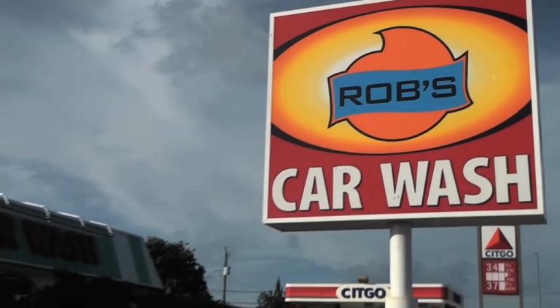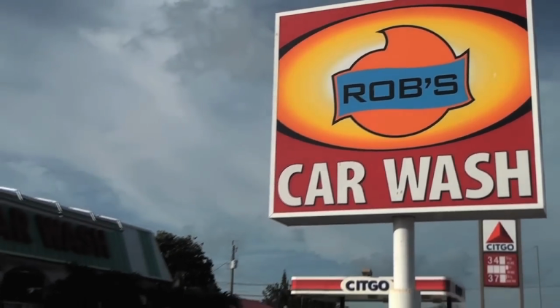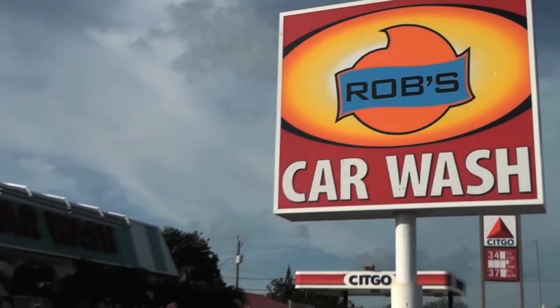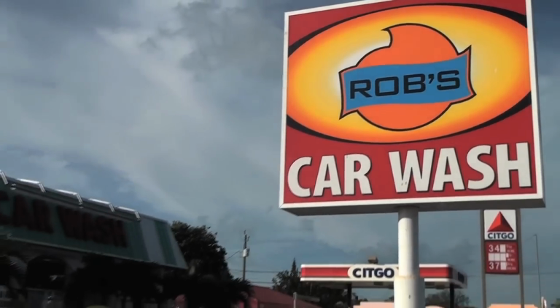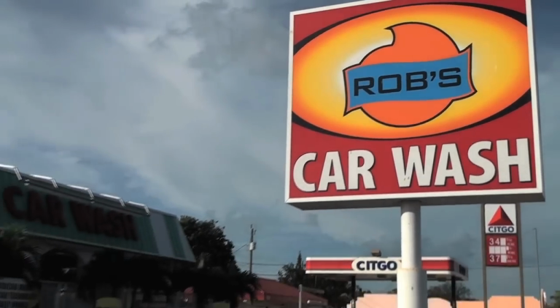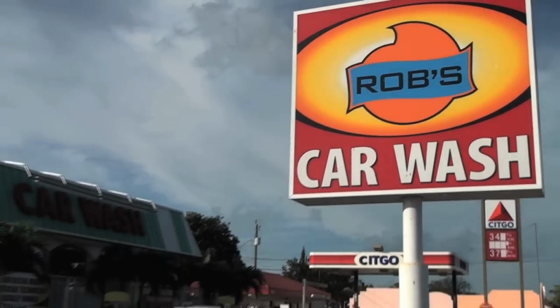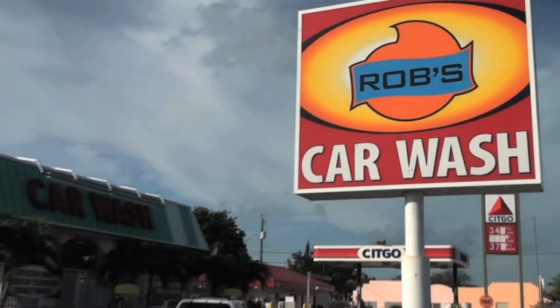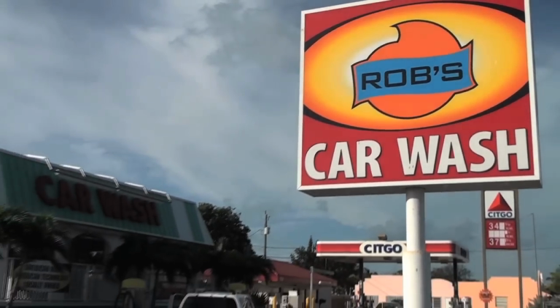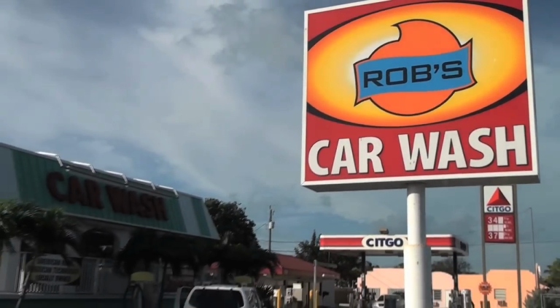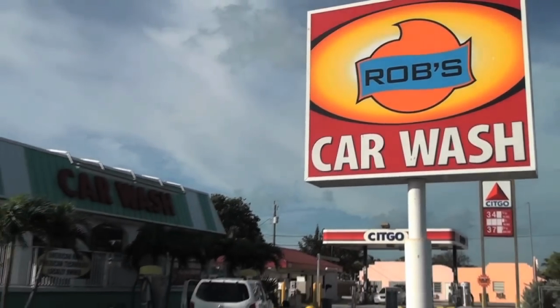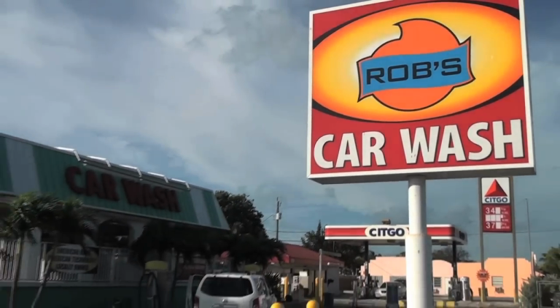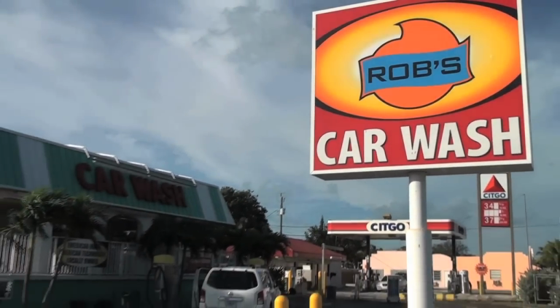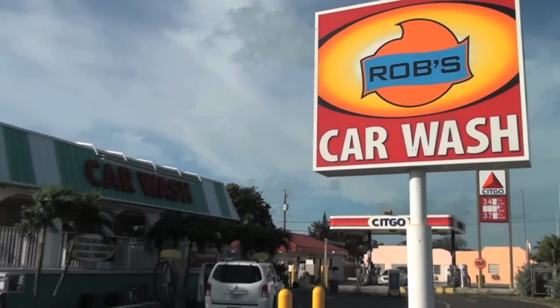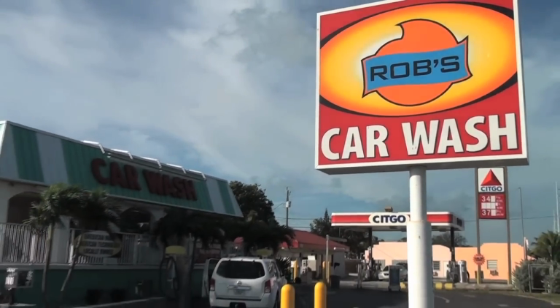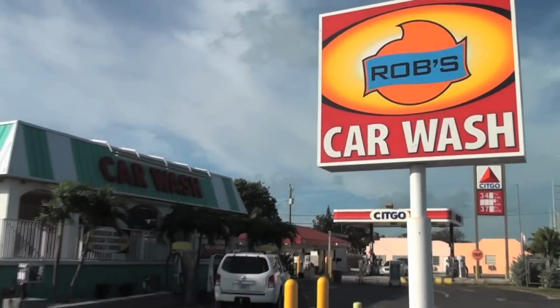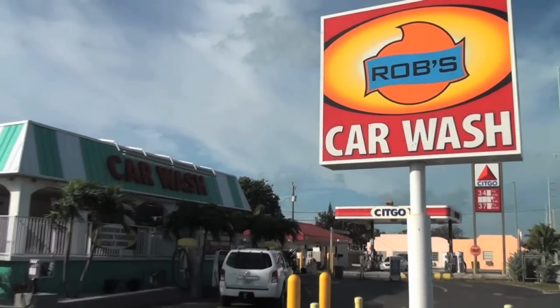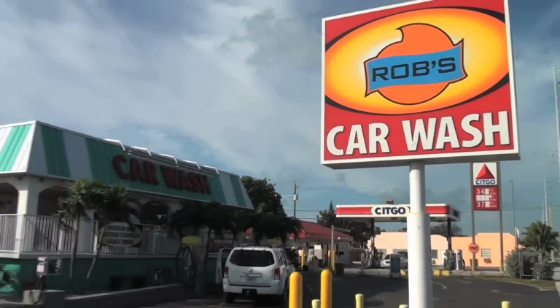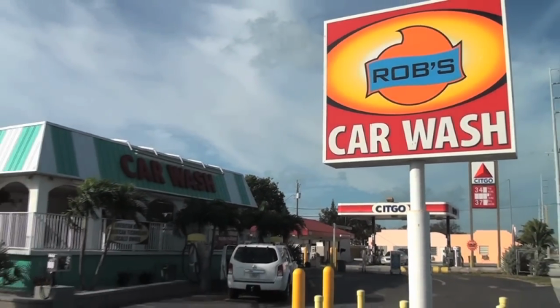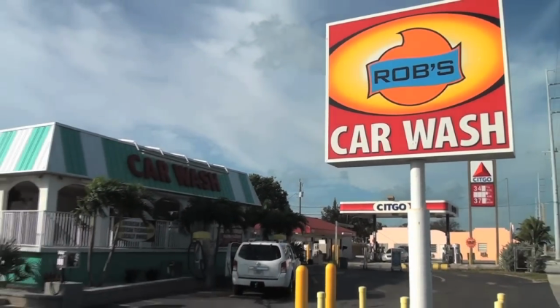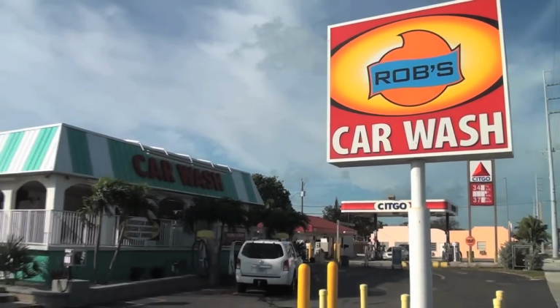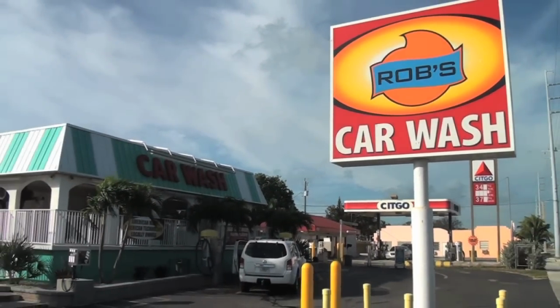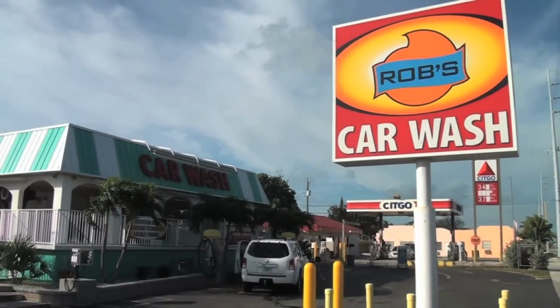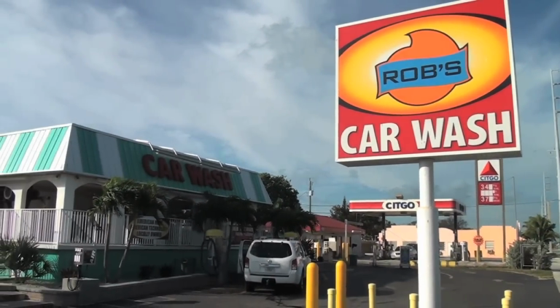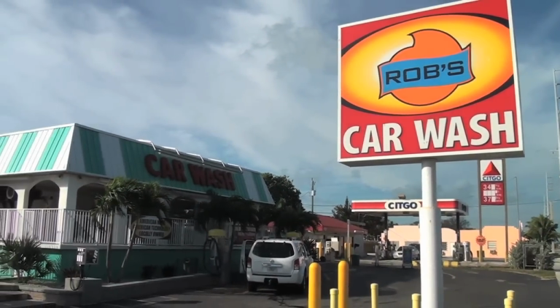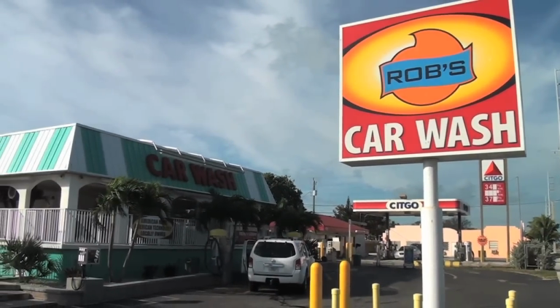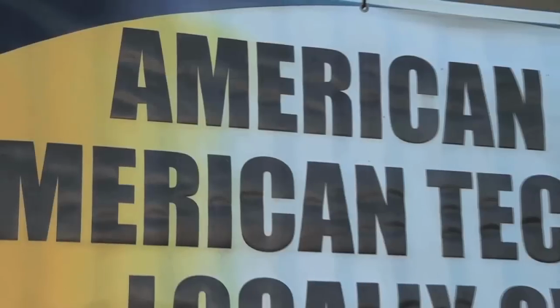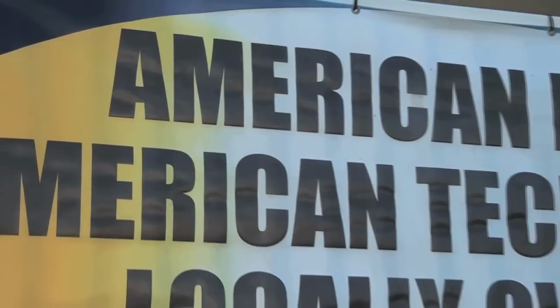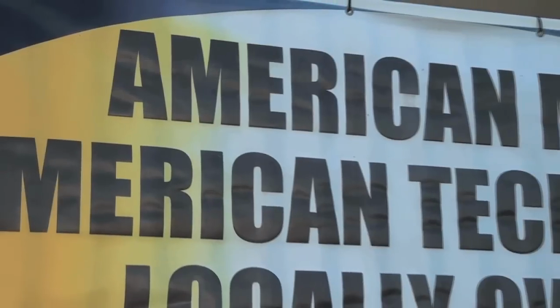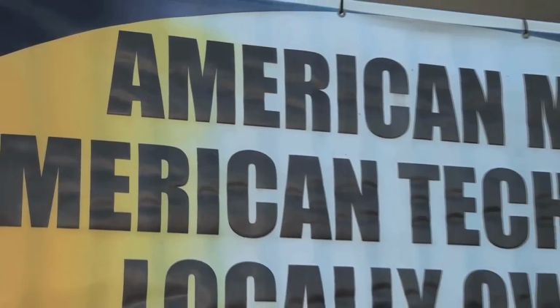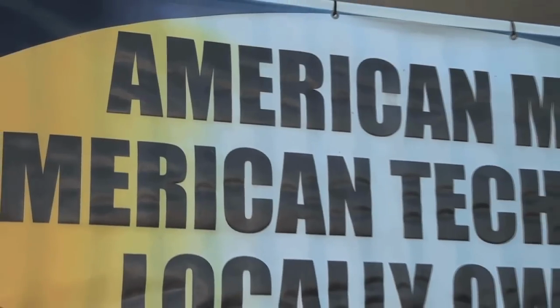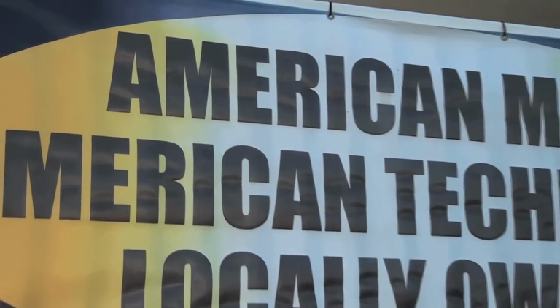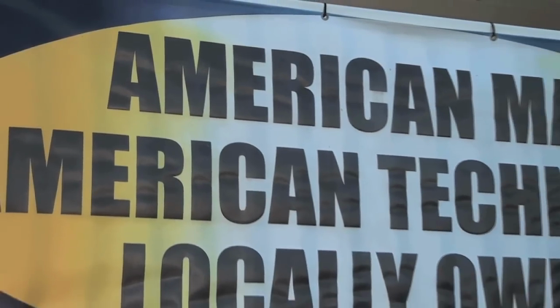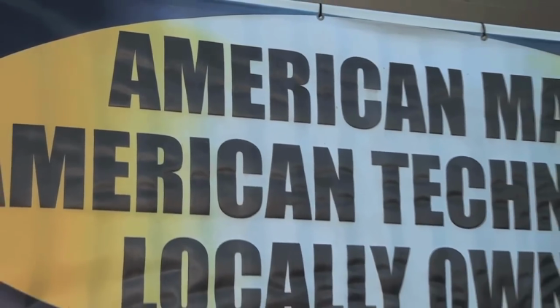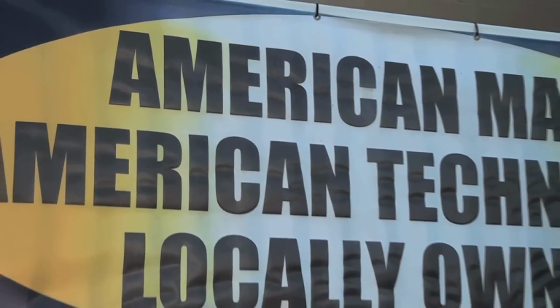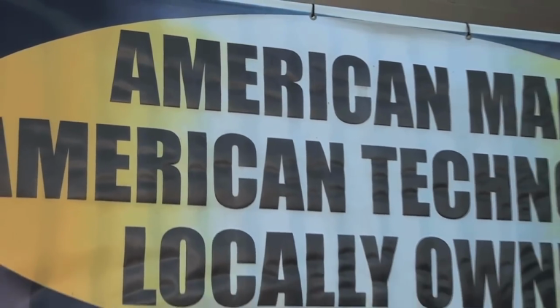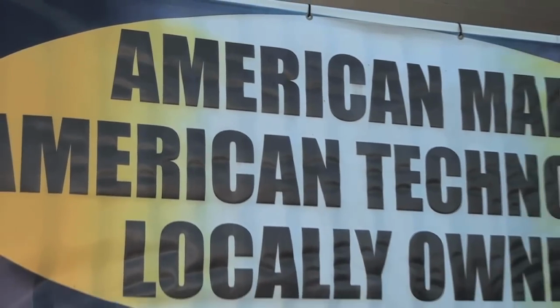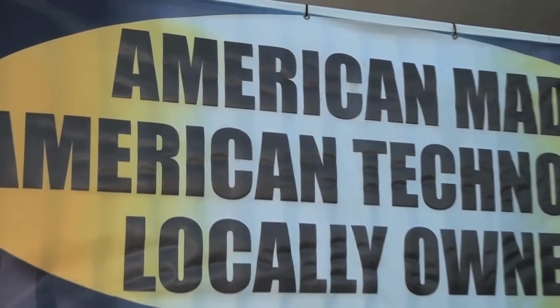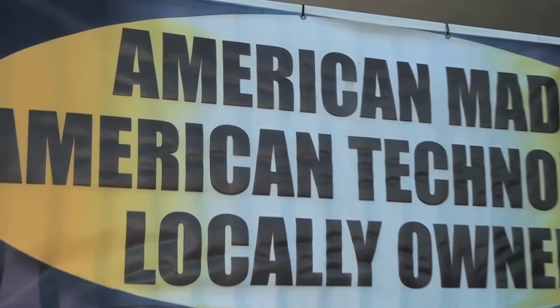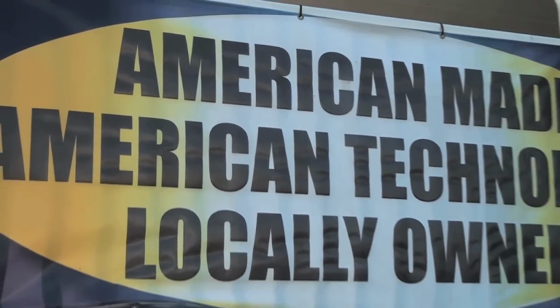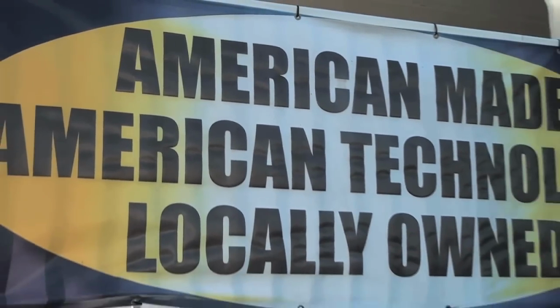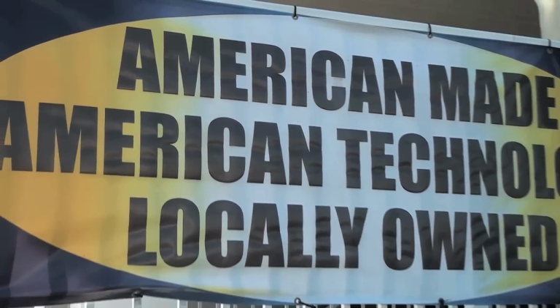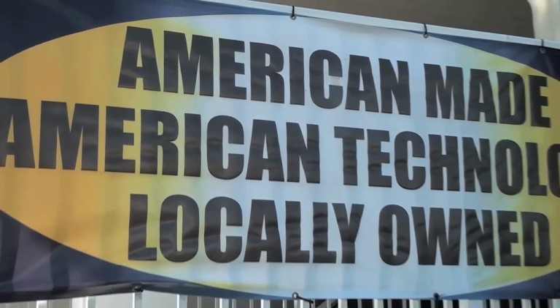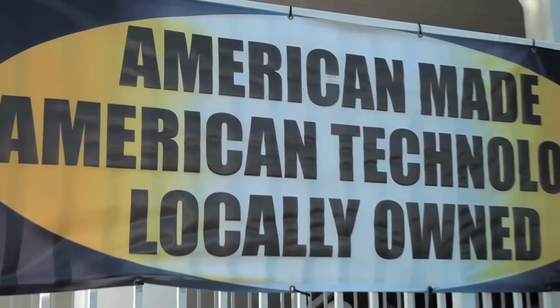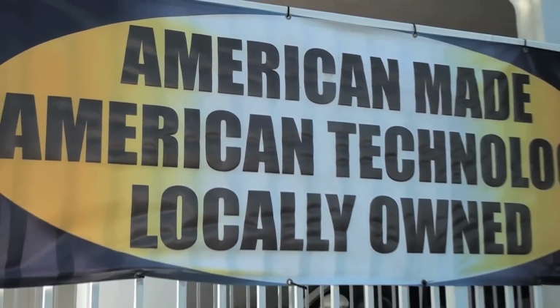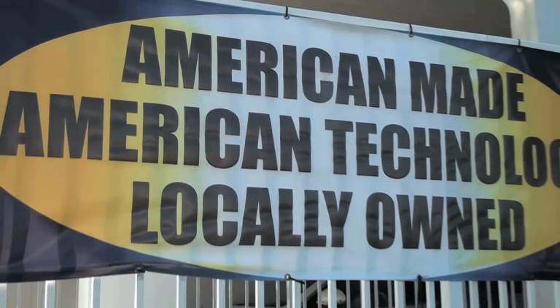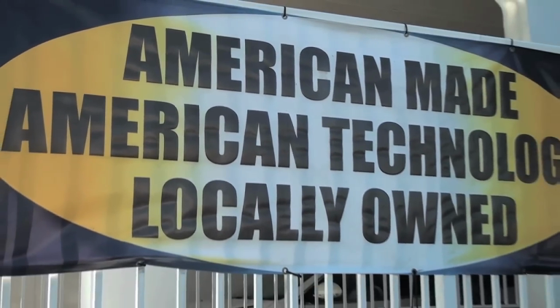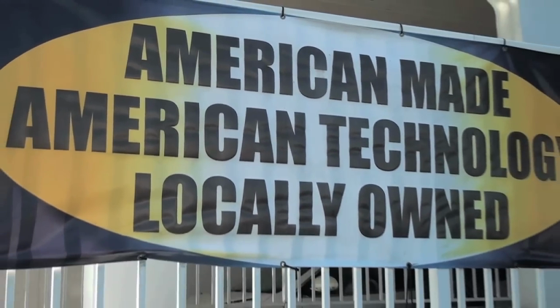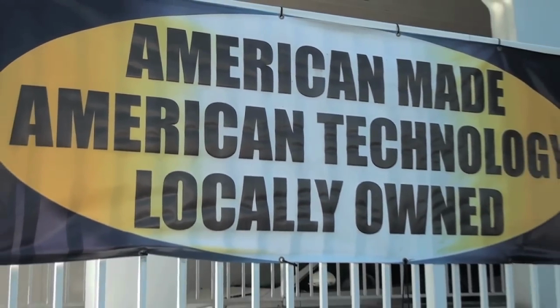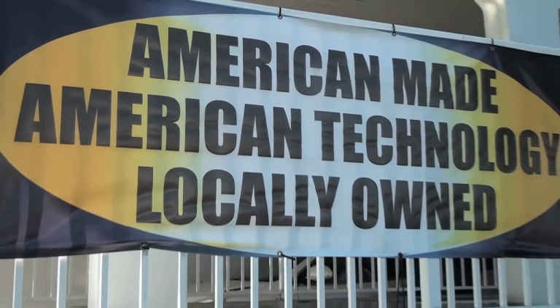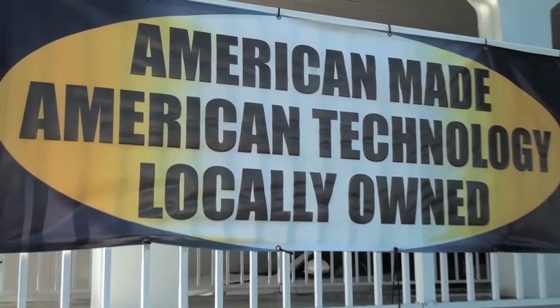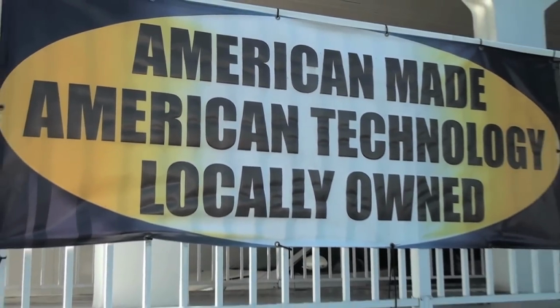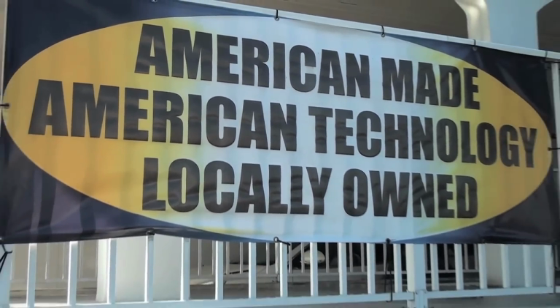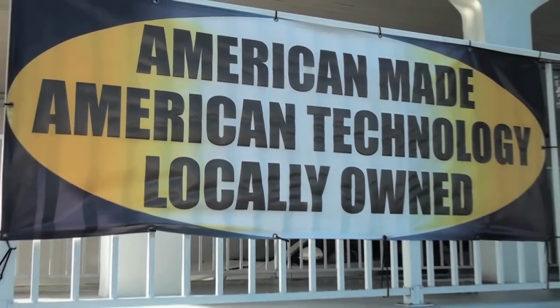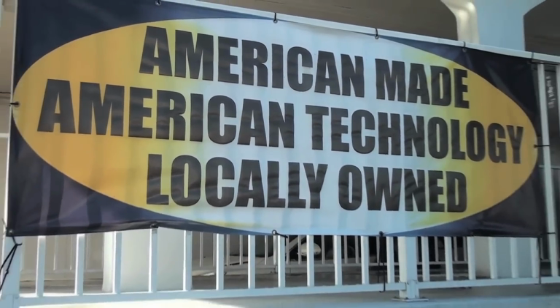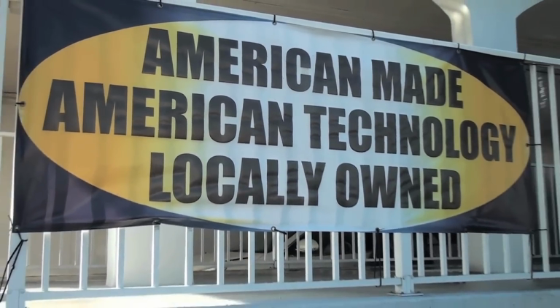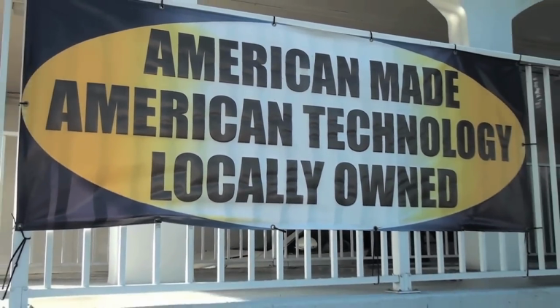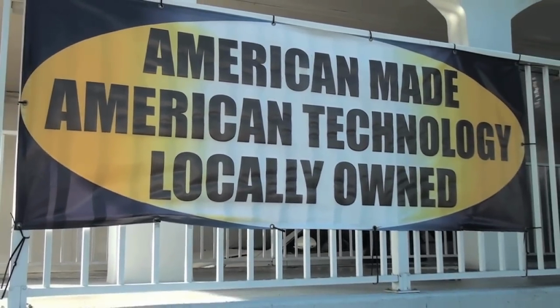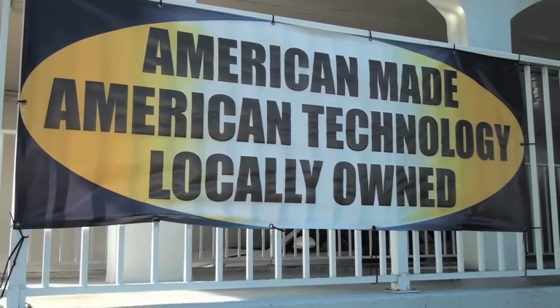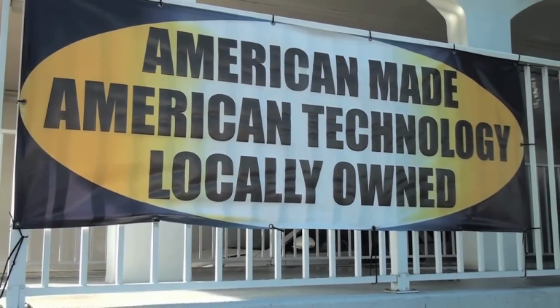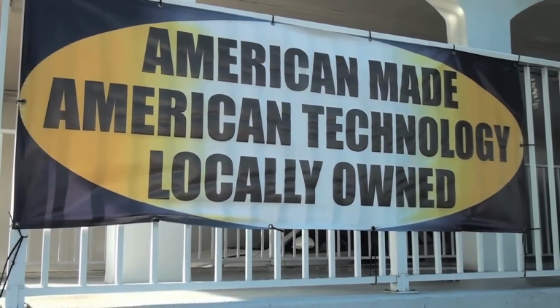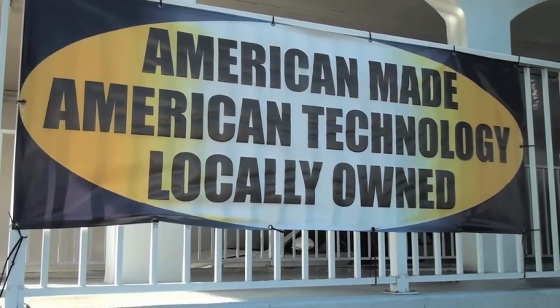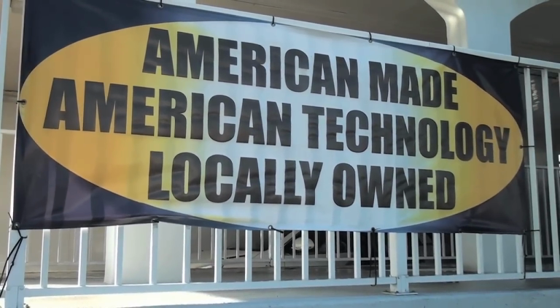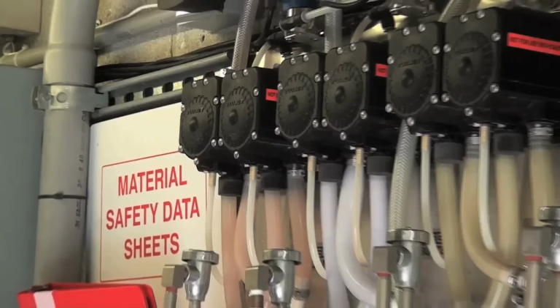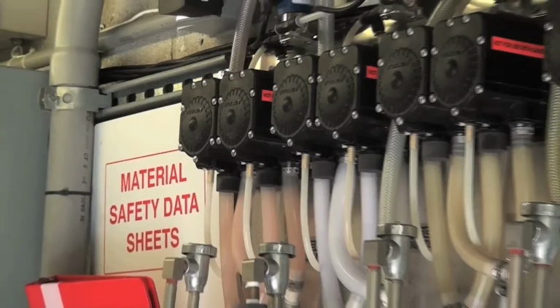Here at Rob's we're locally owned. All of our equipment's made here in America — we're very proud of that. We keep this place open all the time.